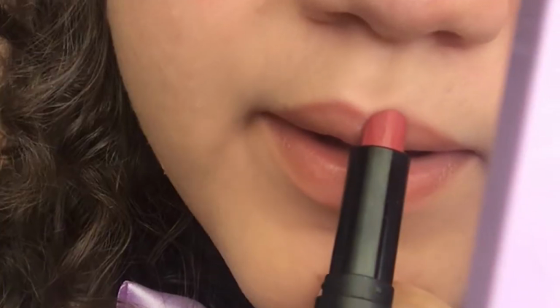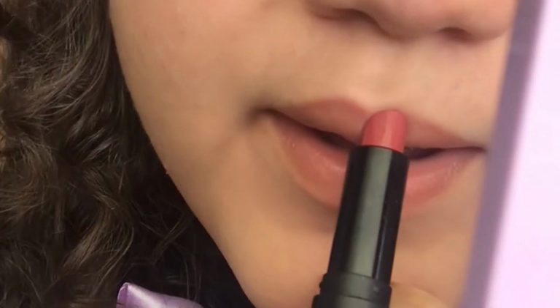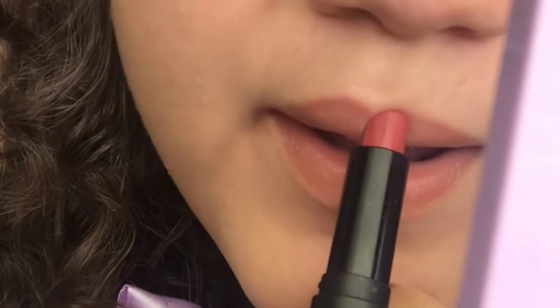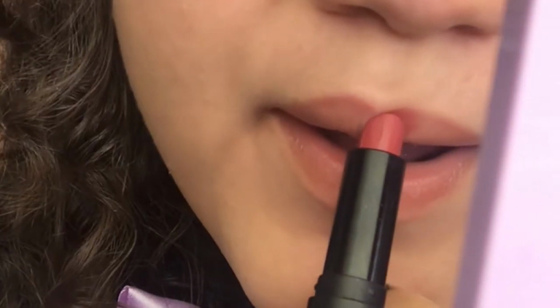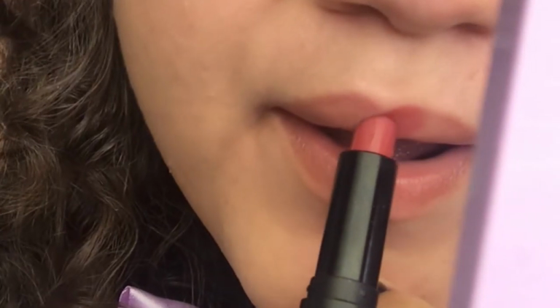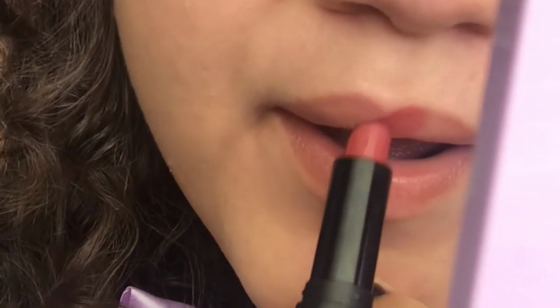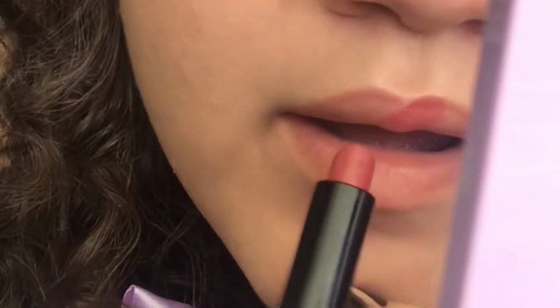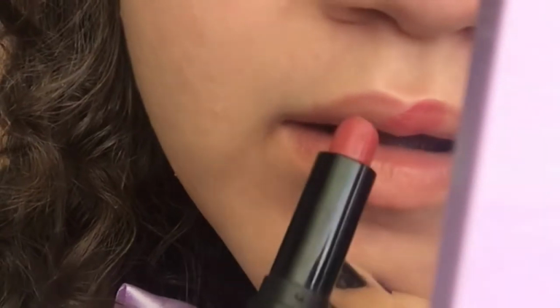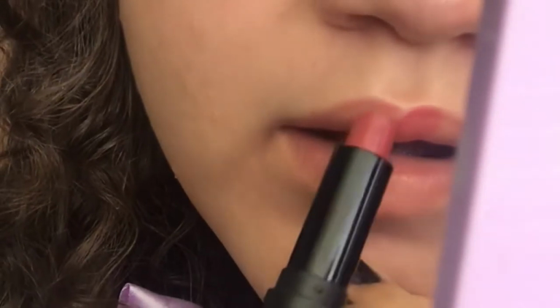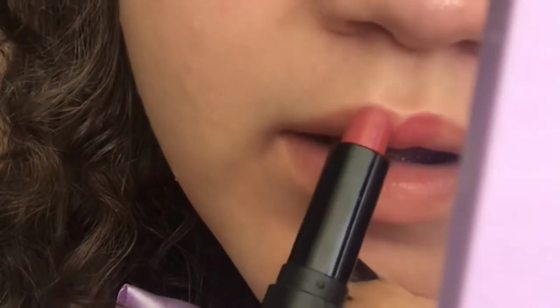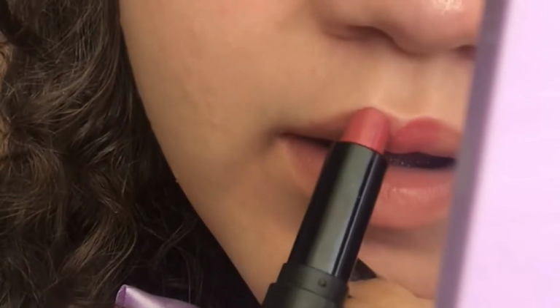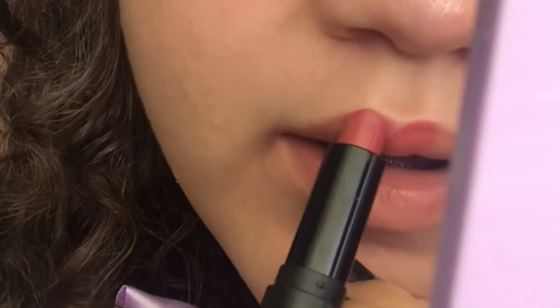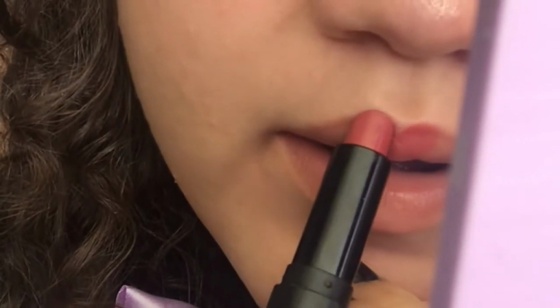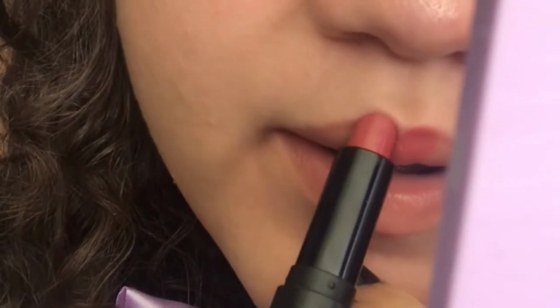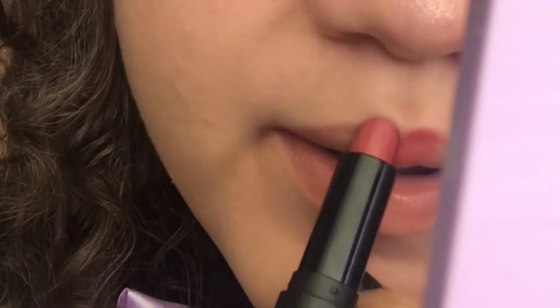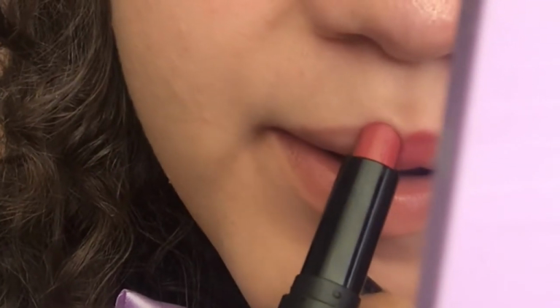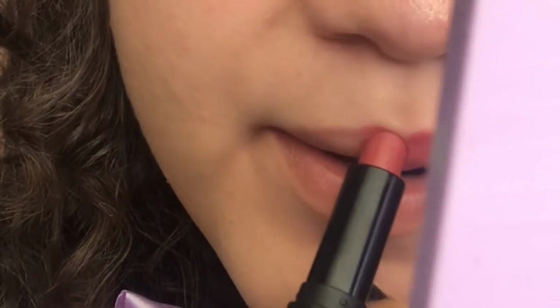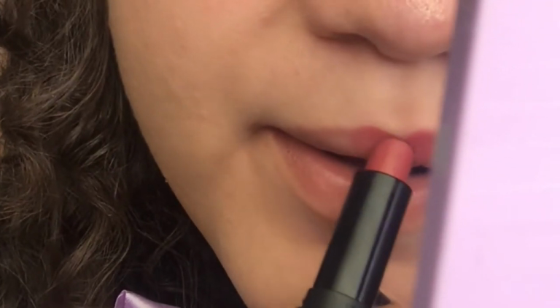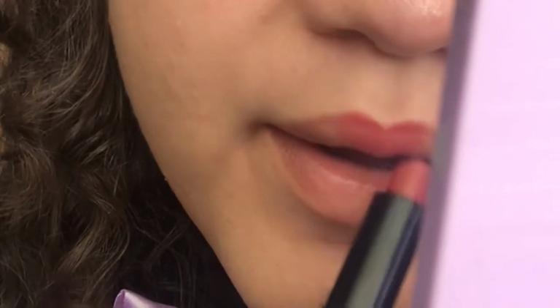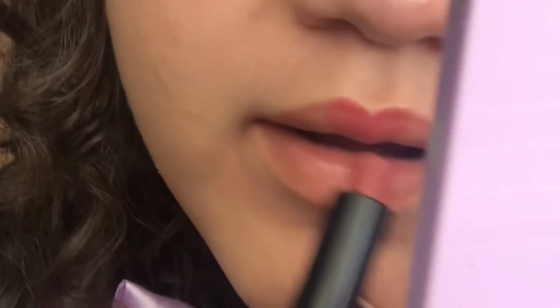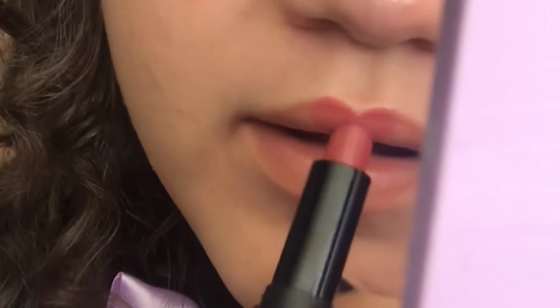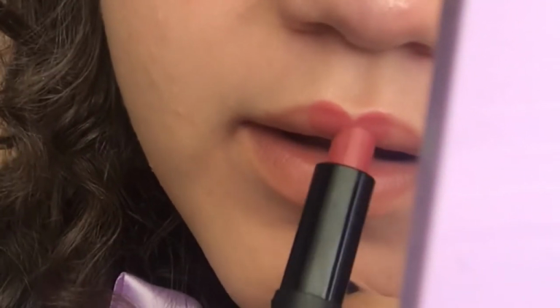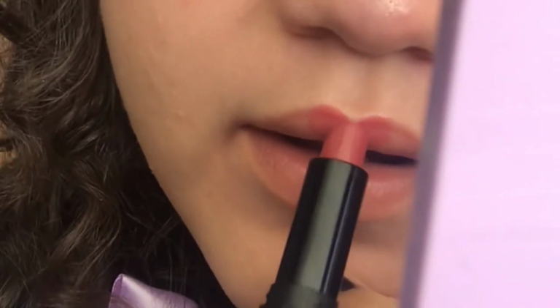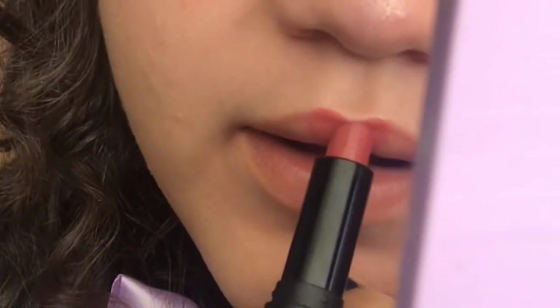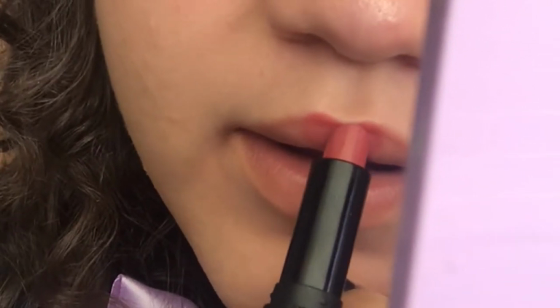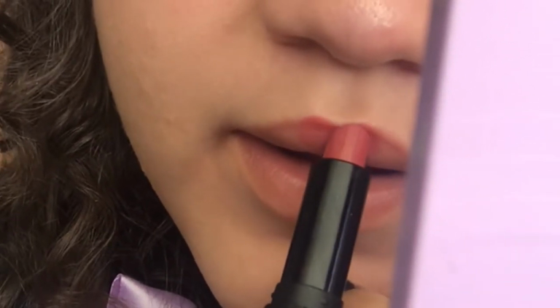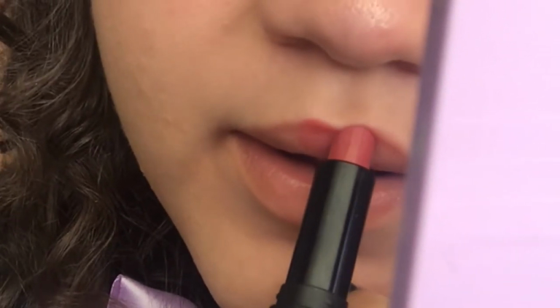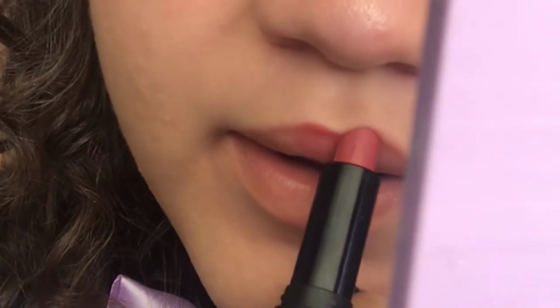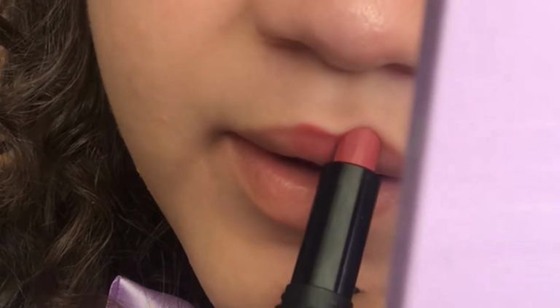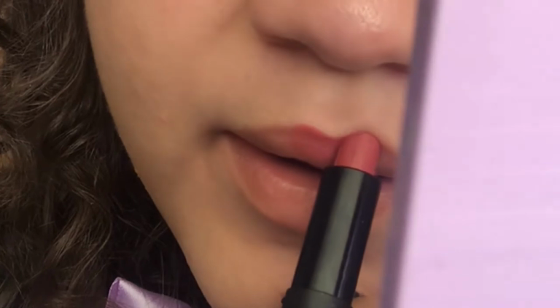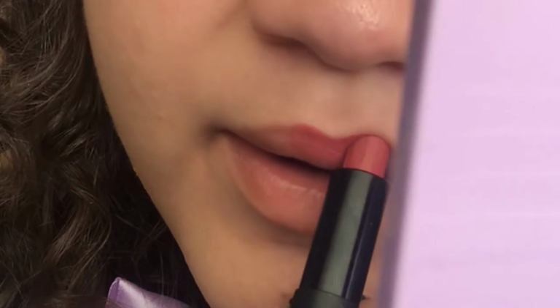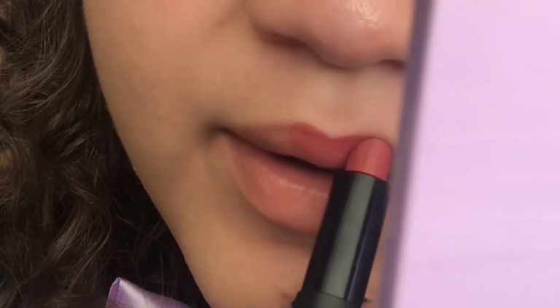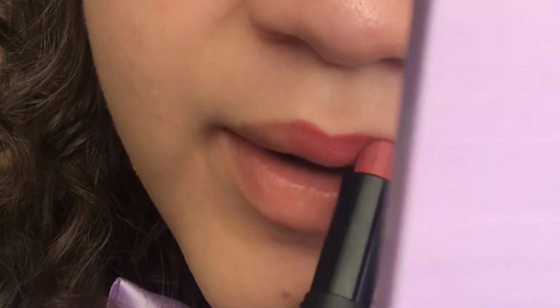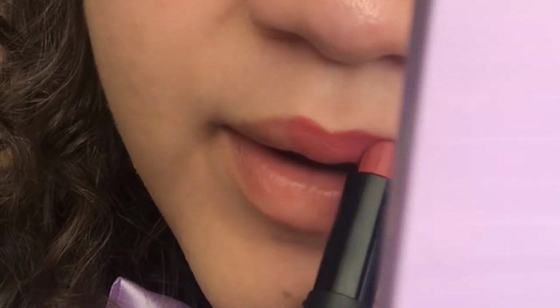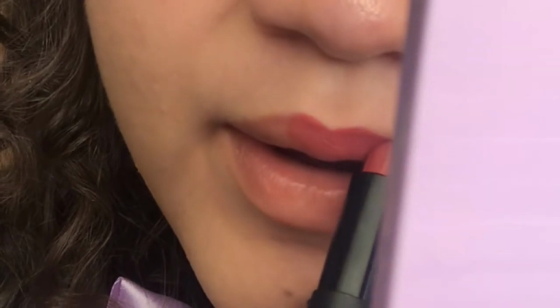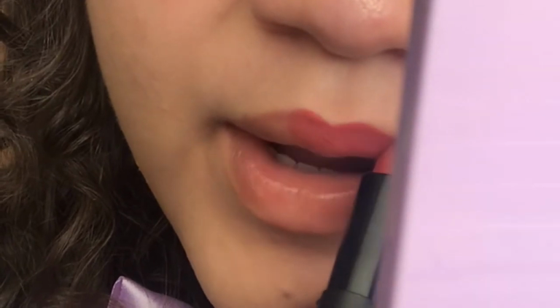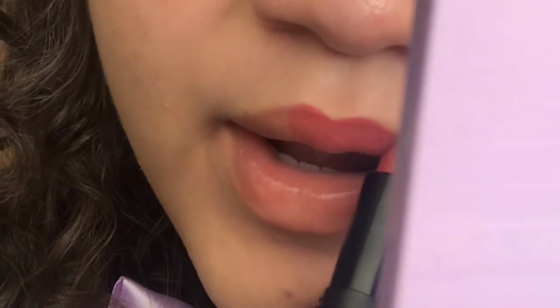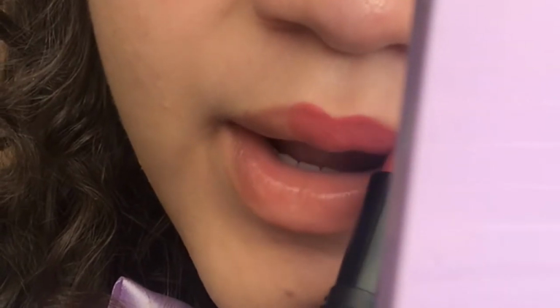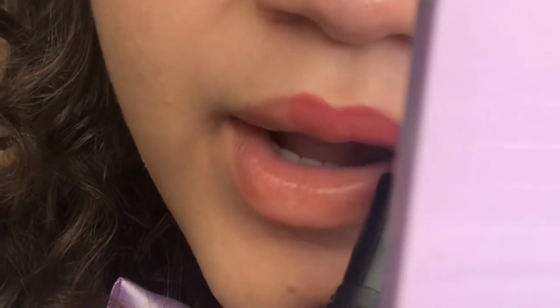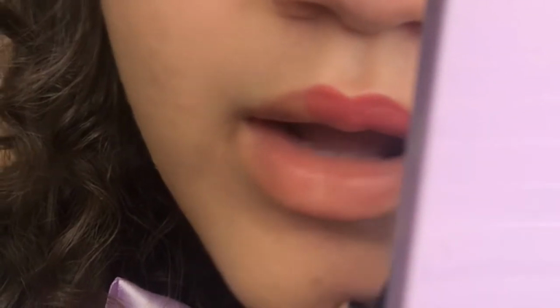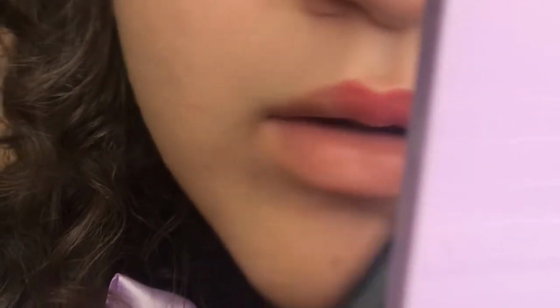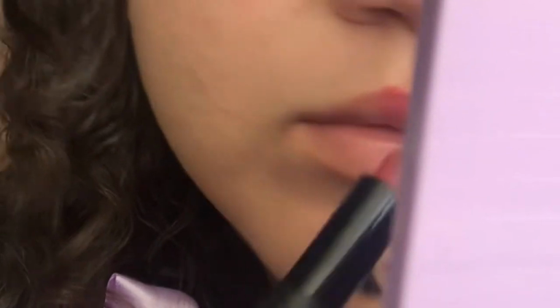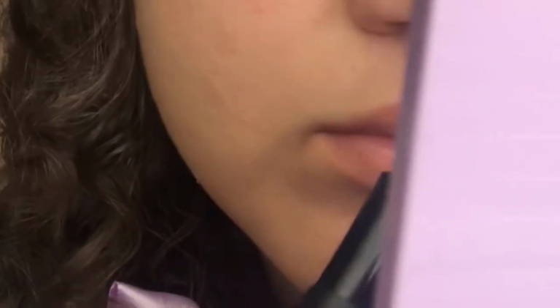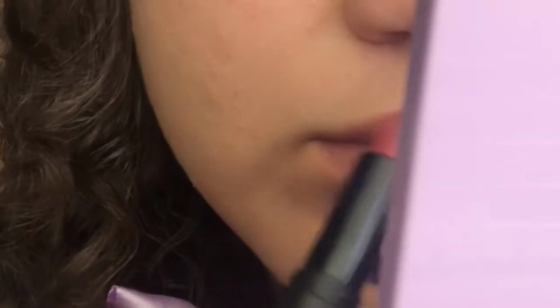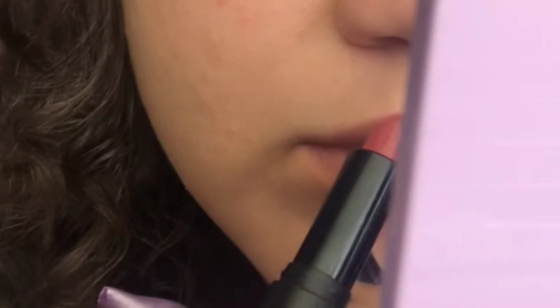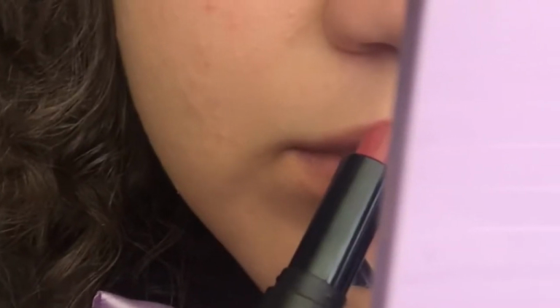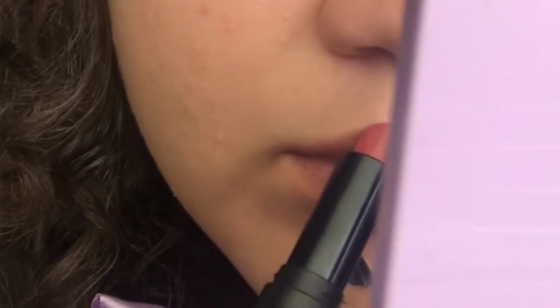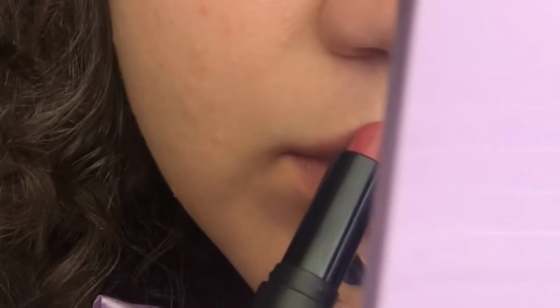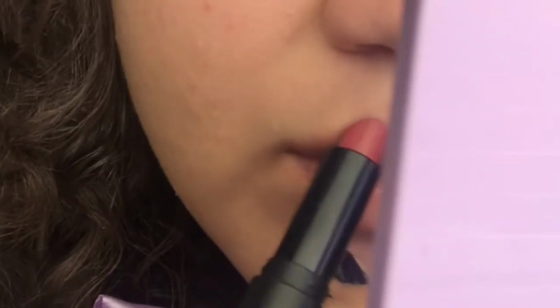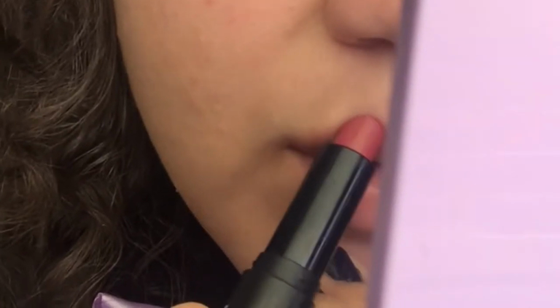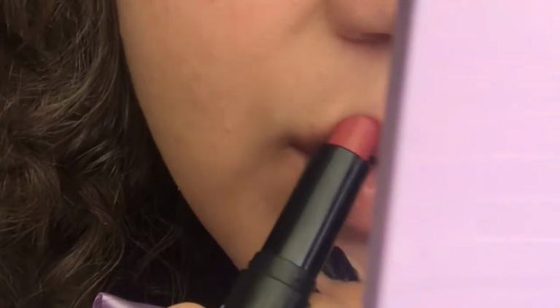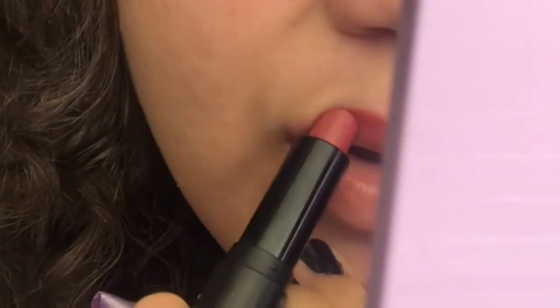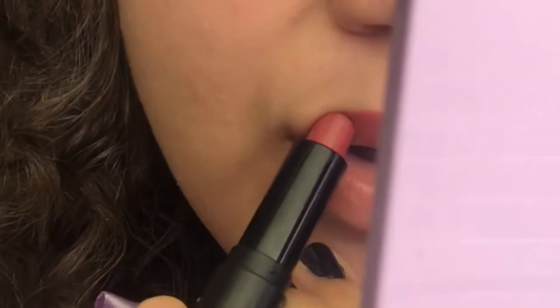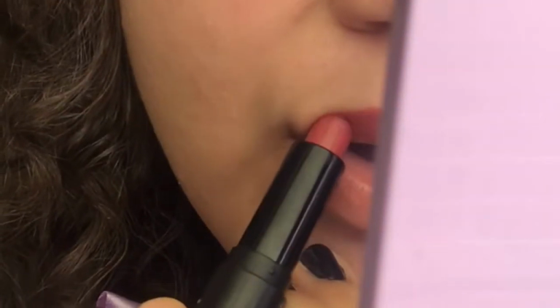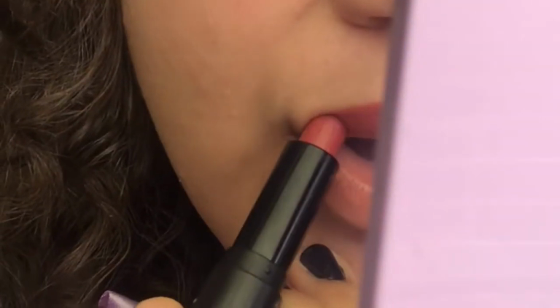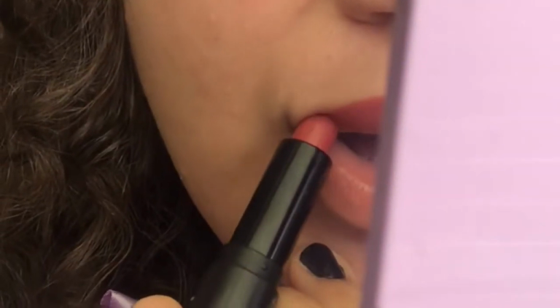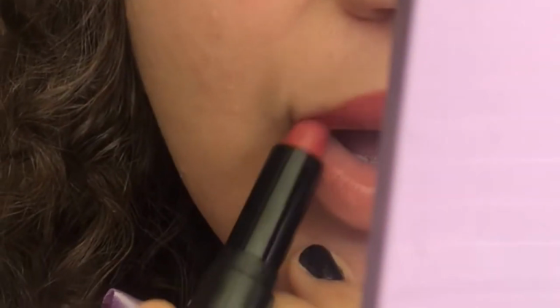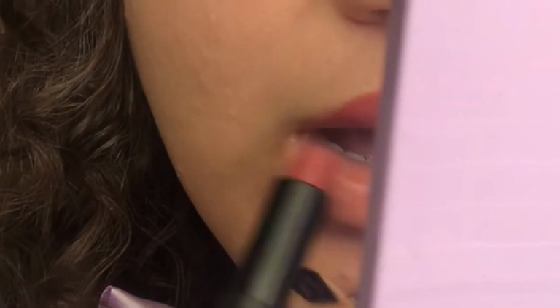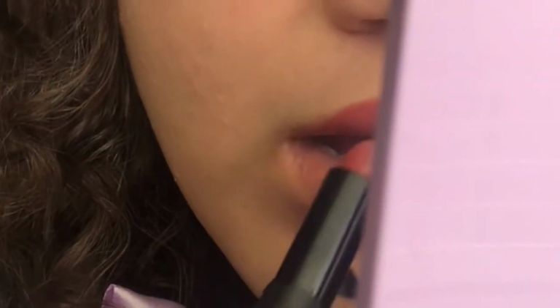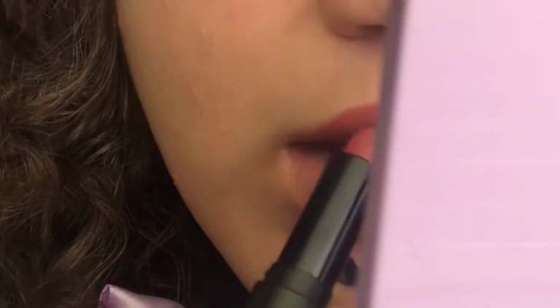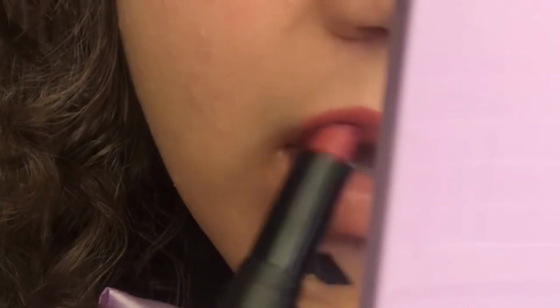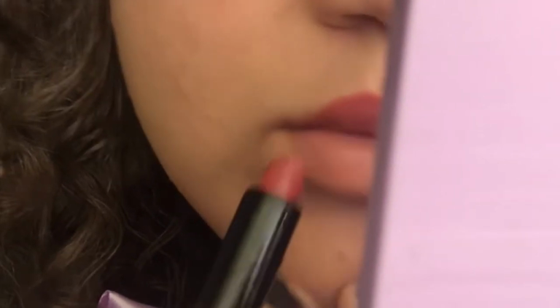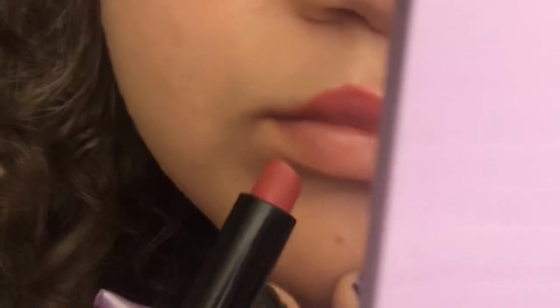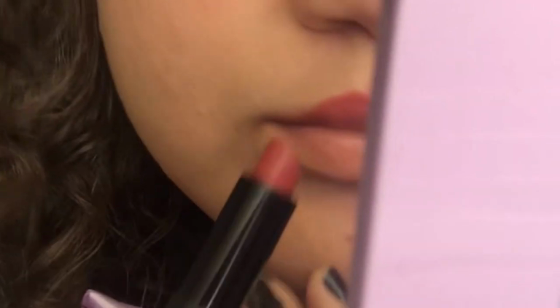For the lips, I'm using a dusty rose lipstick and a matching lip gloss. This doesn't have to be perfect because we'll be blotting it off later.